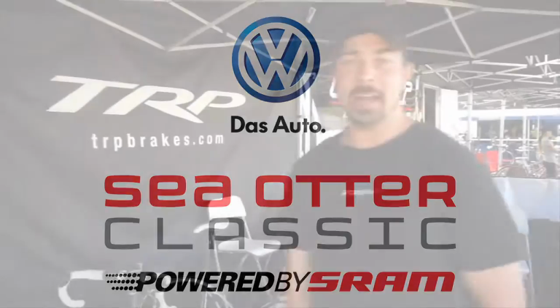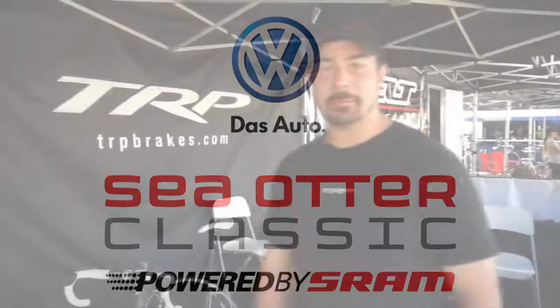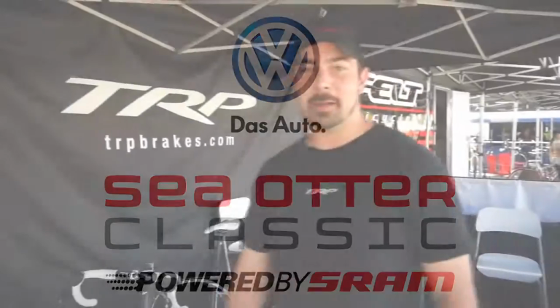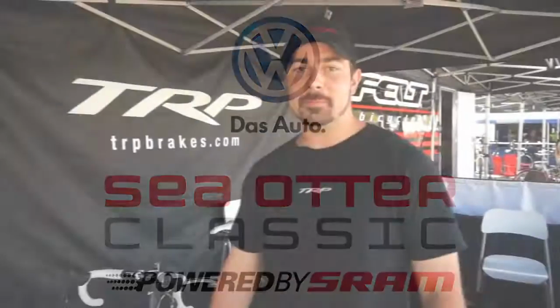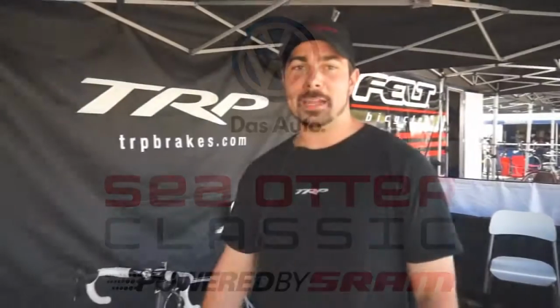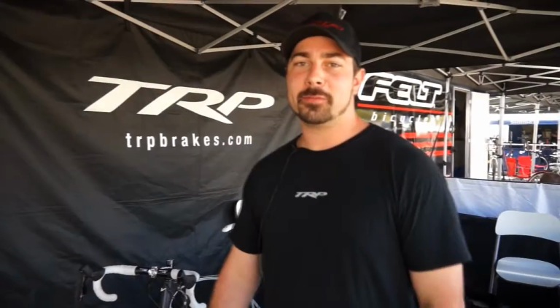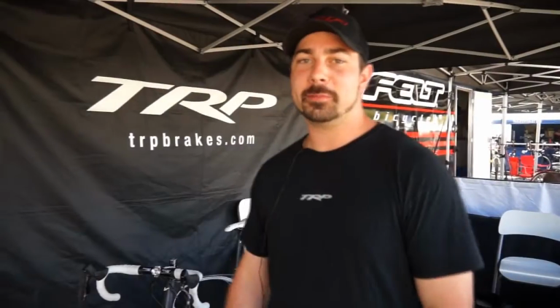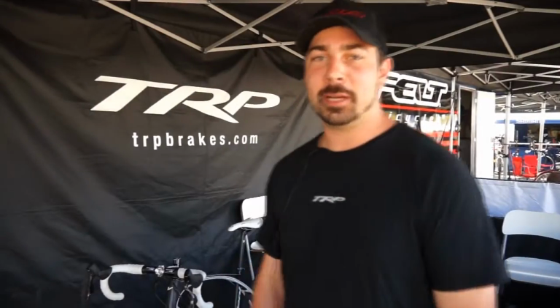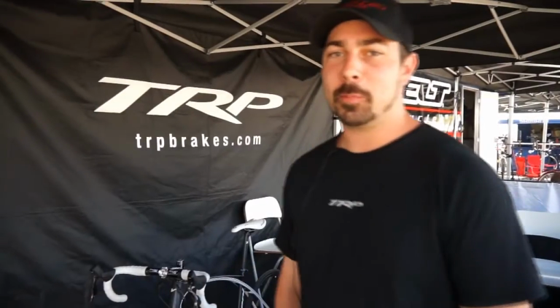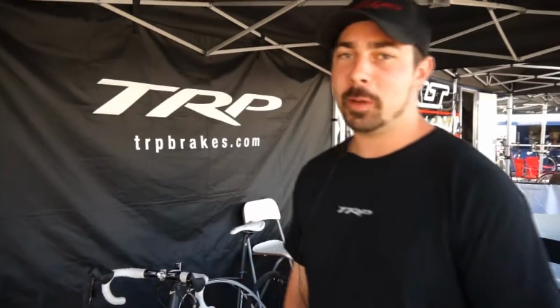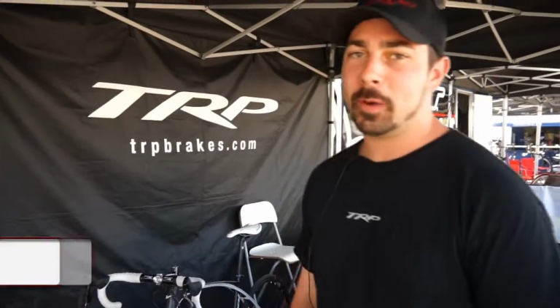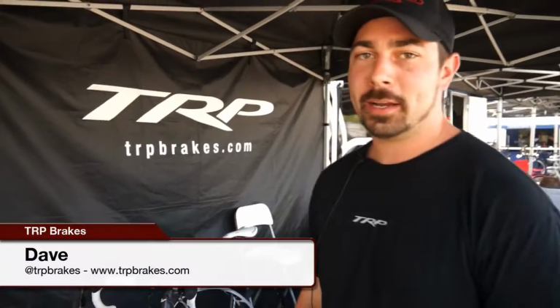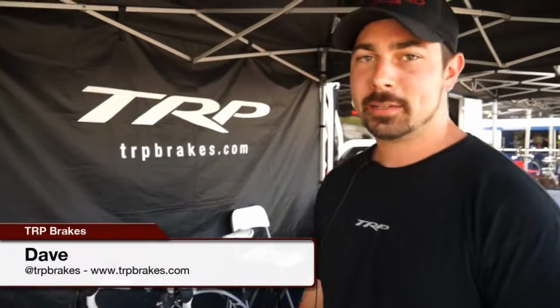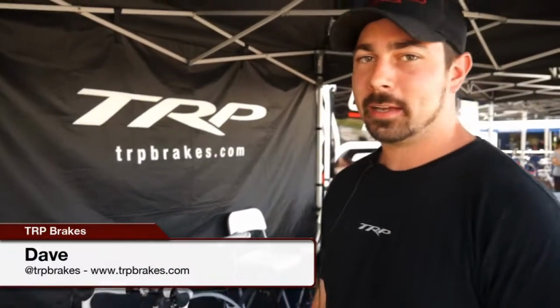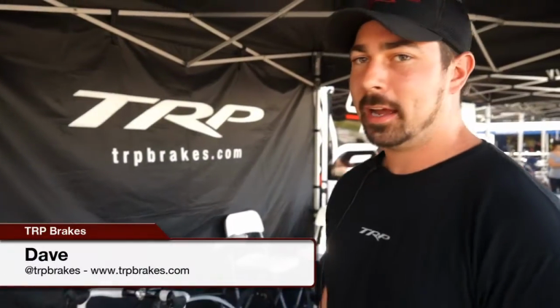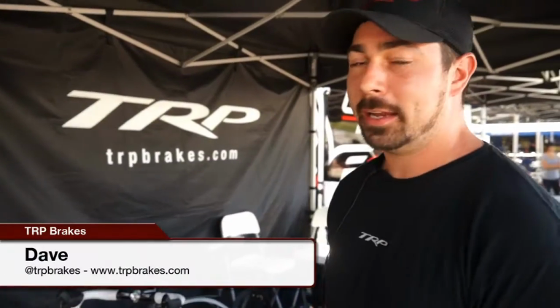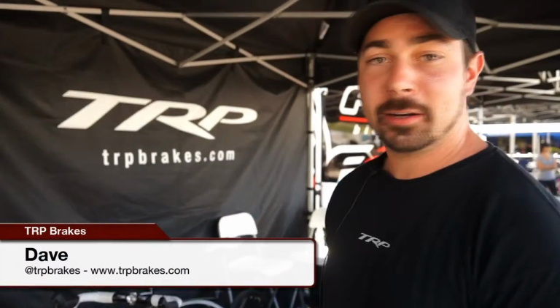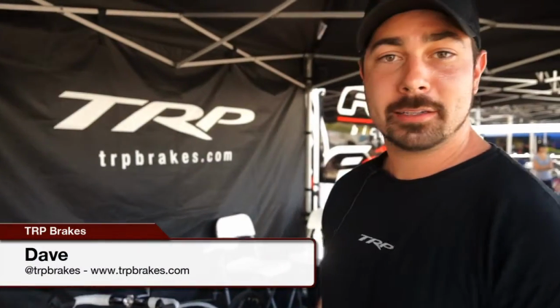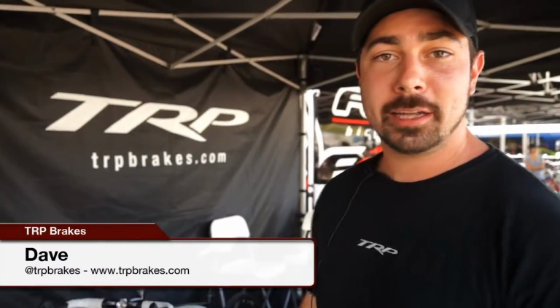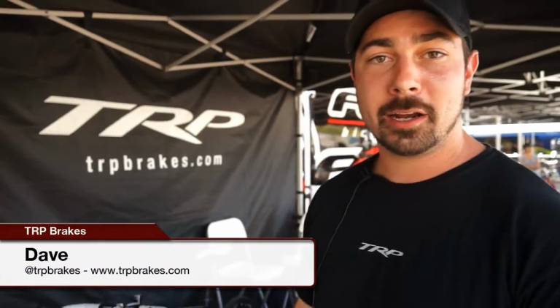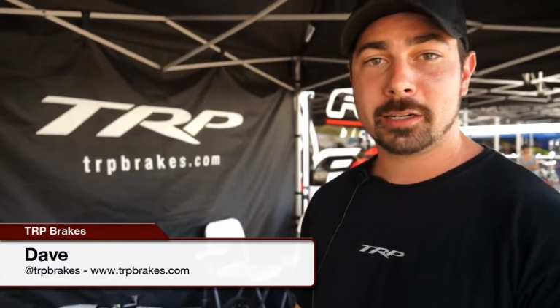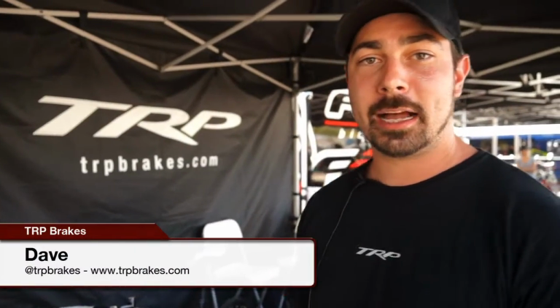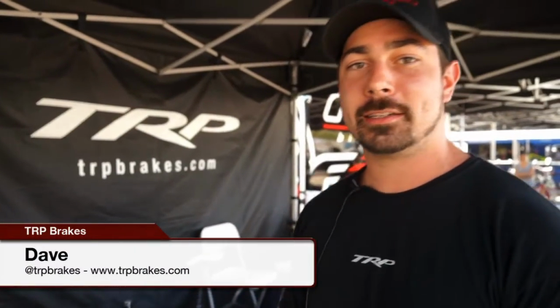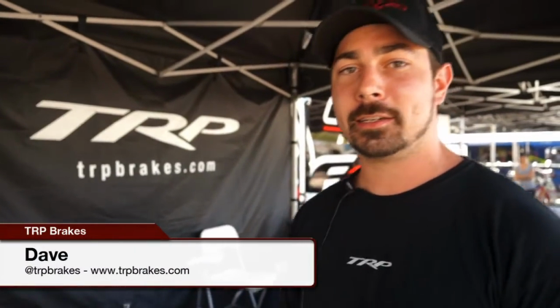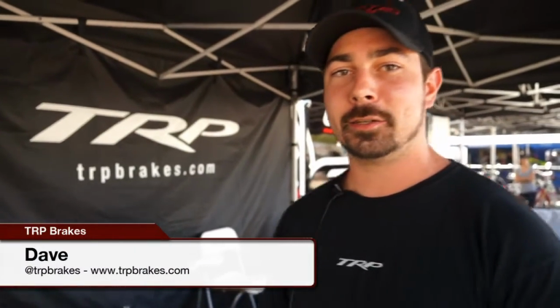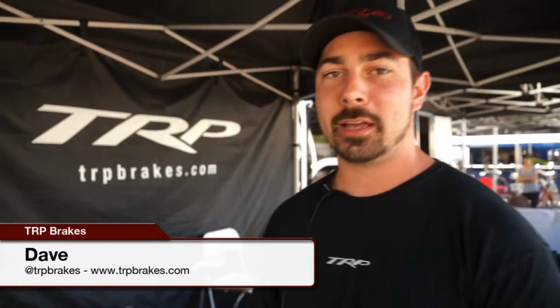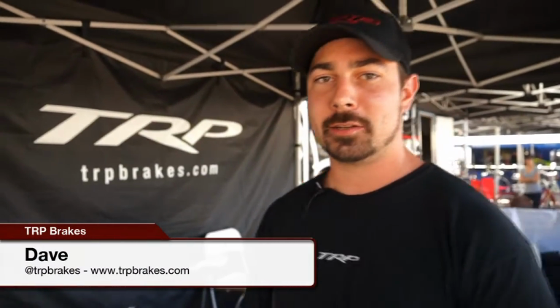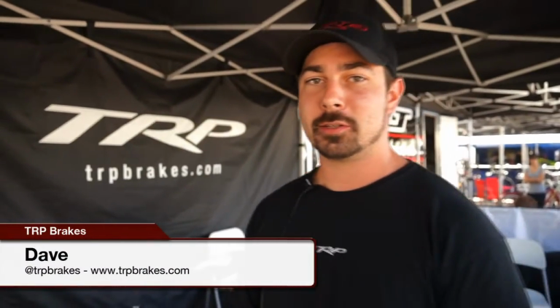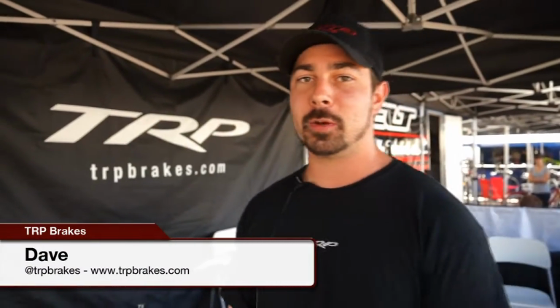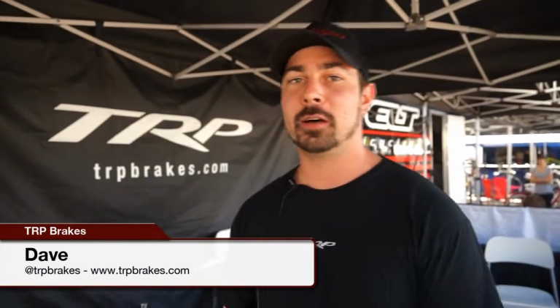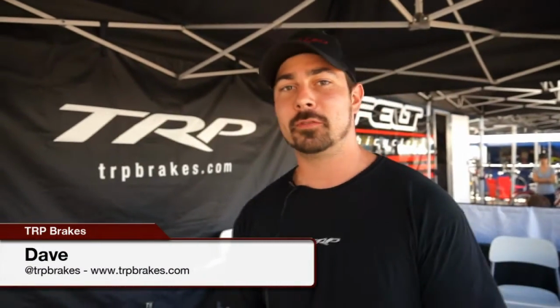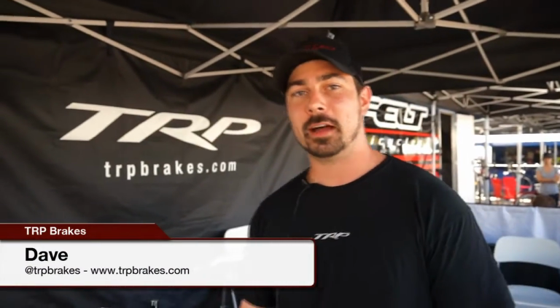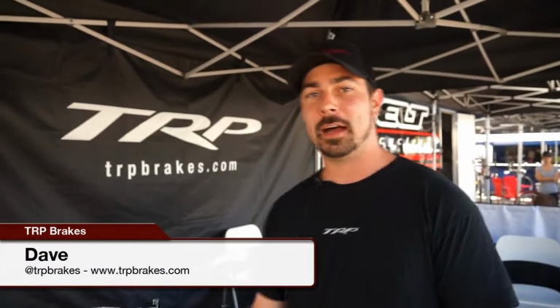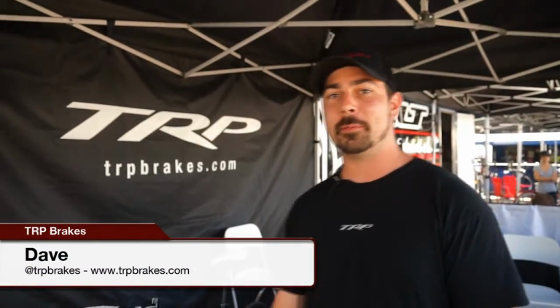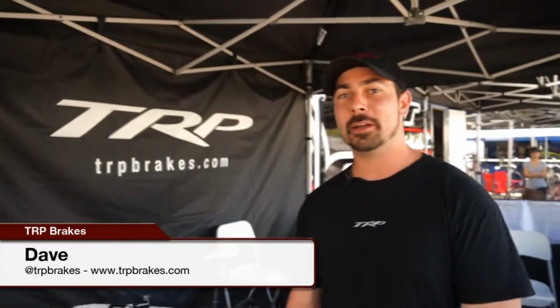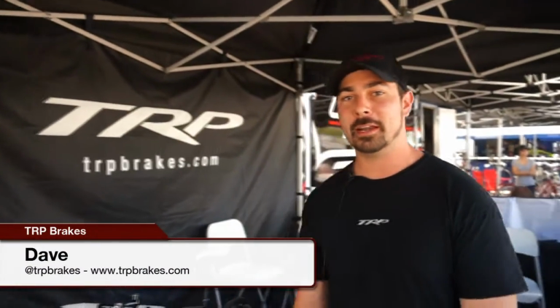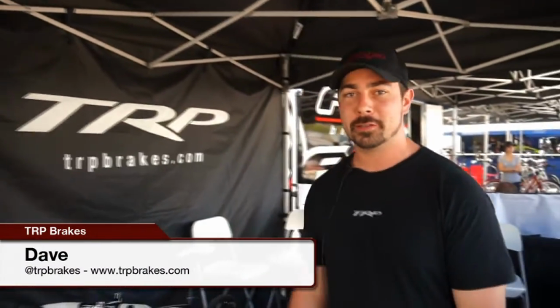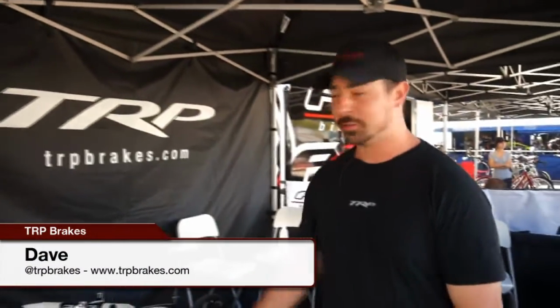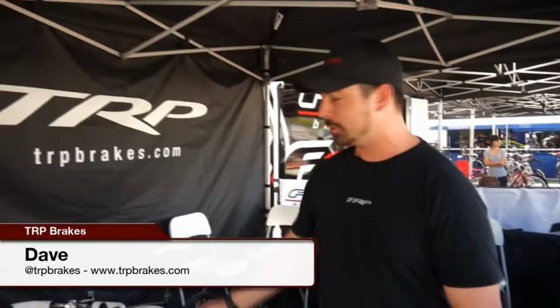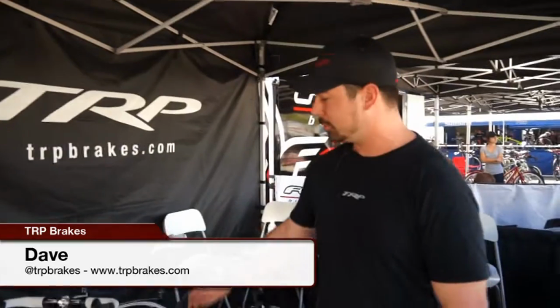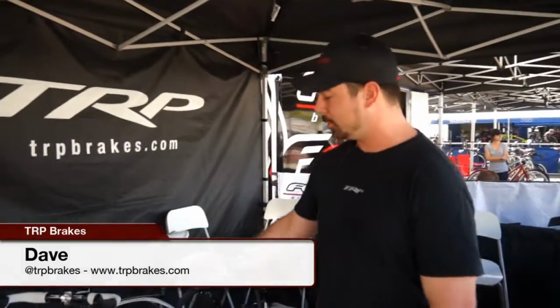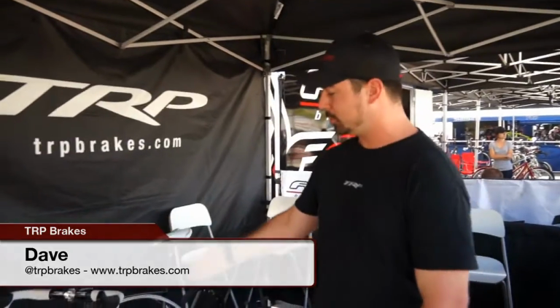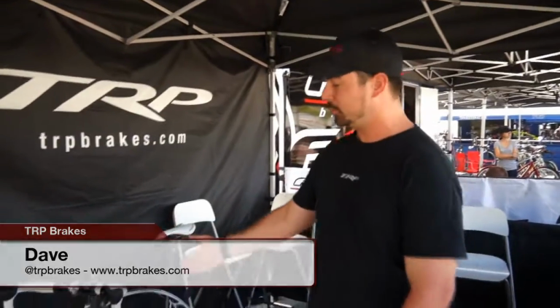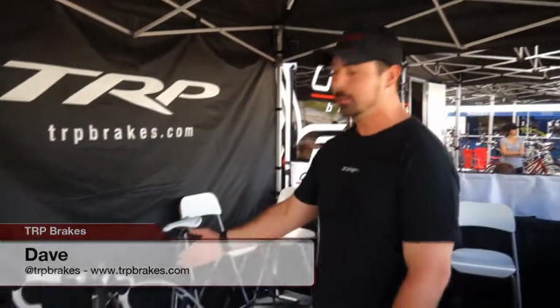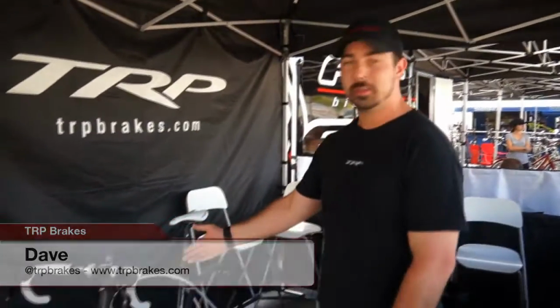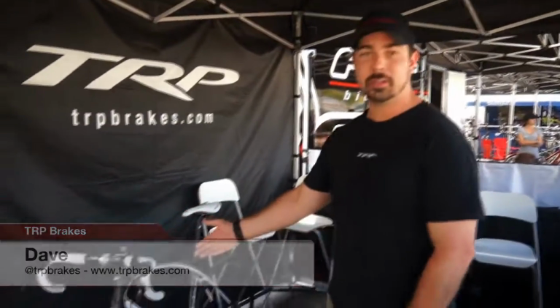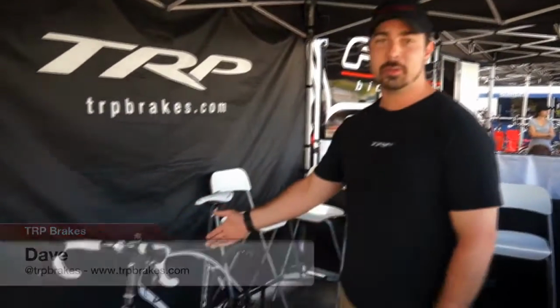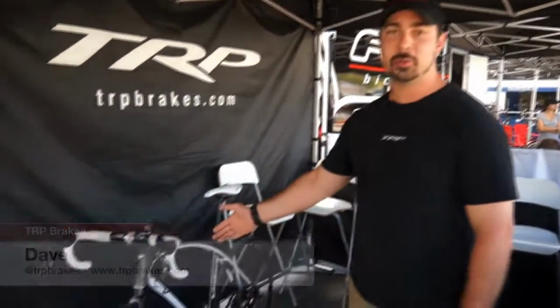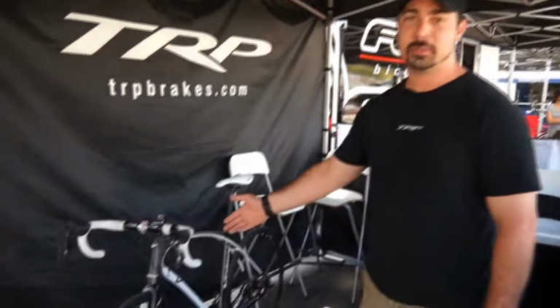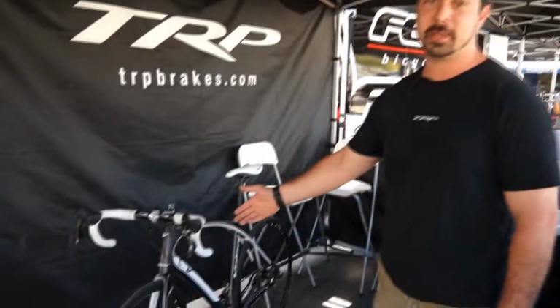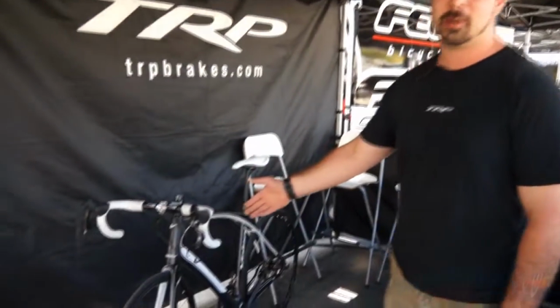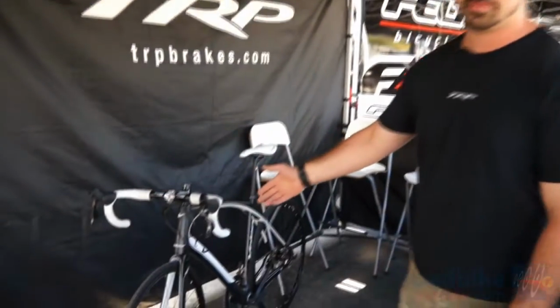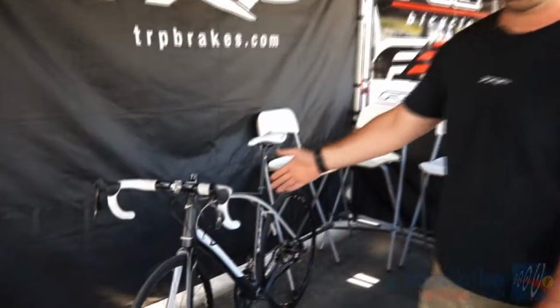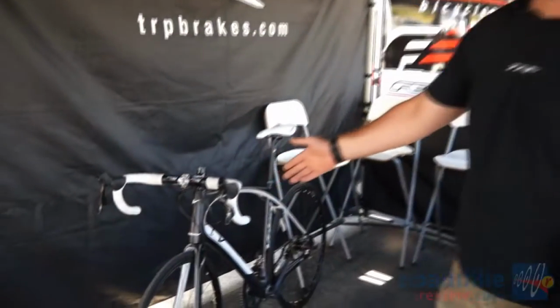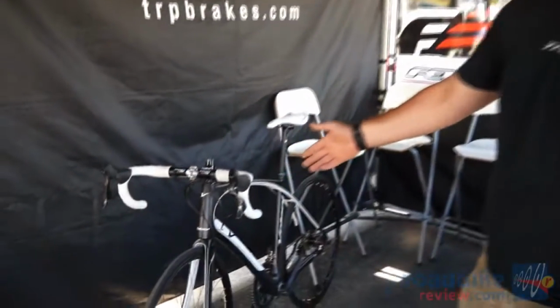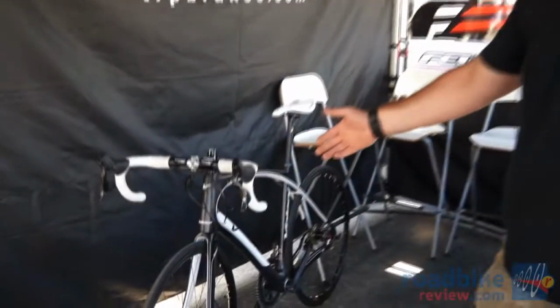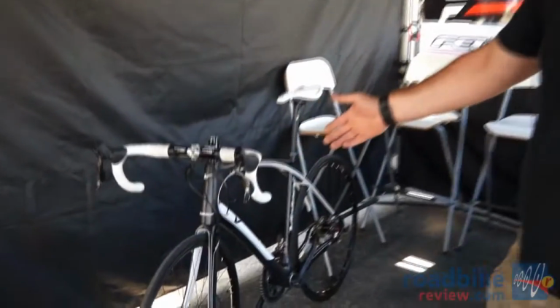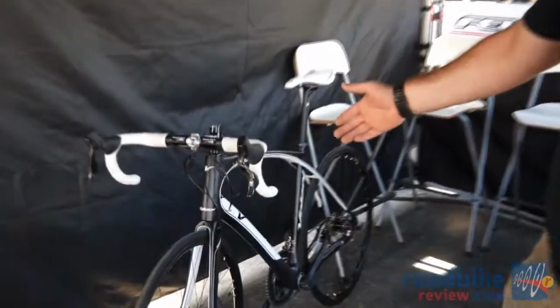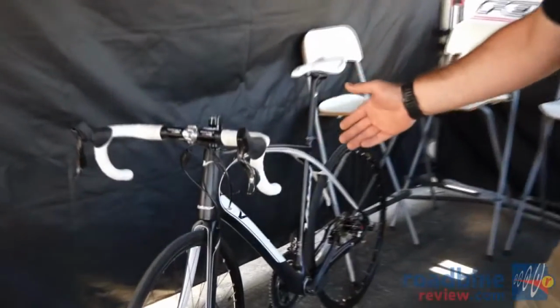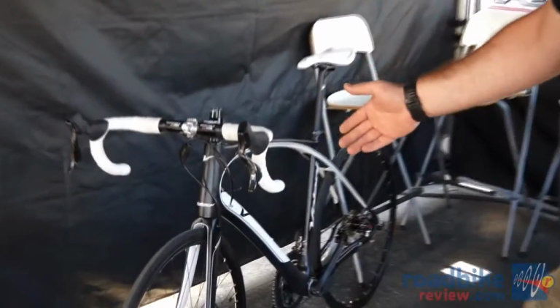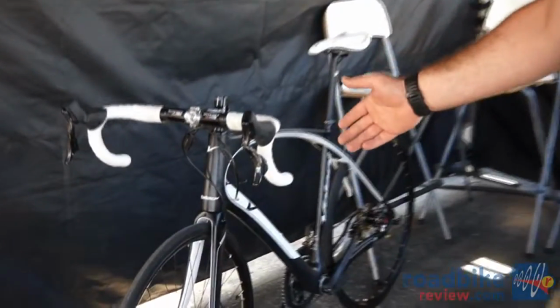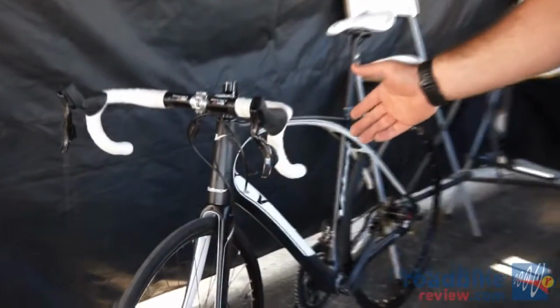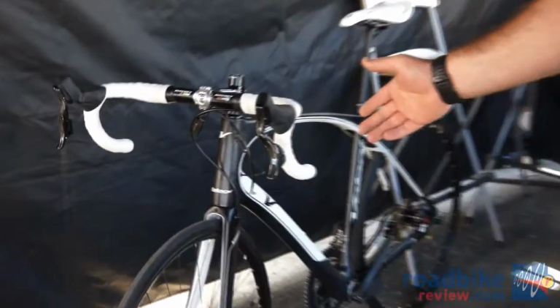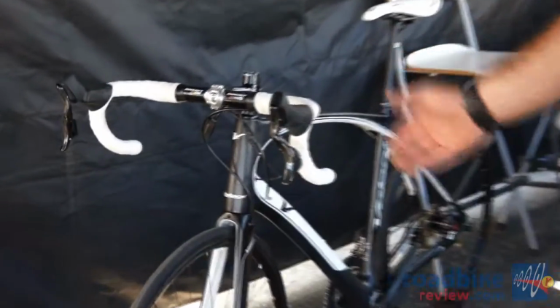I'm Dave from TRP Brakes here at CR Classic 2012. I'm here to introduce you to the new TRP HiWire.